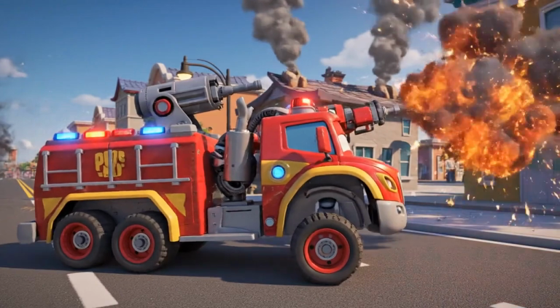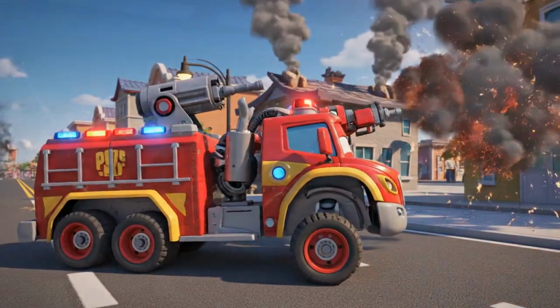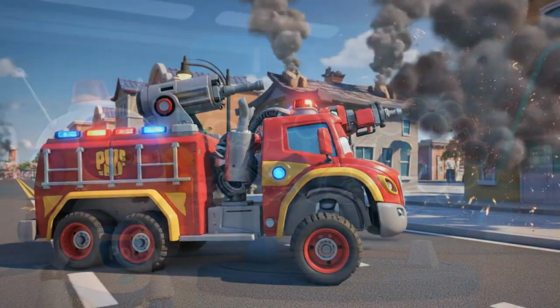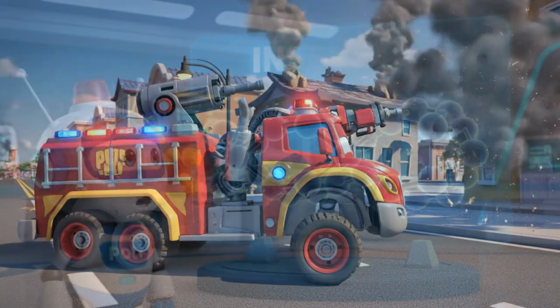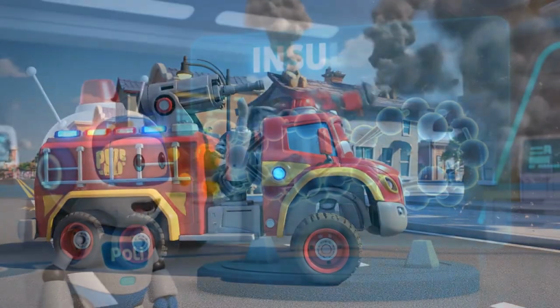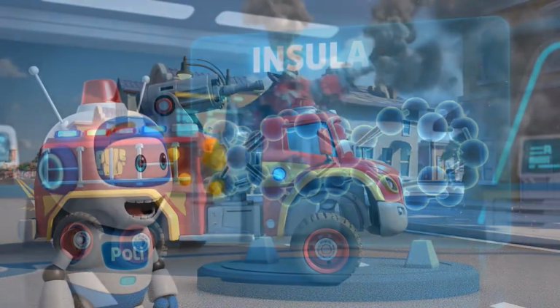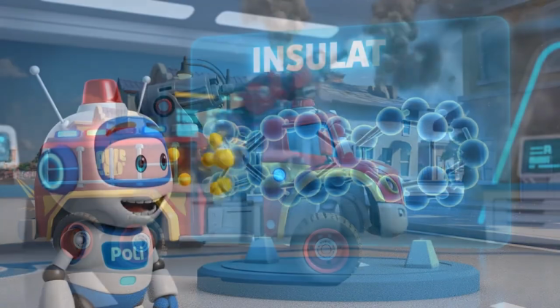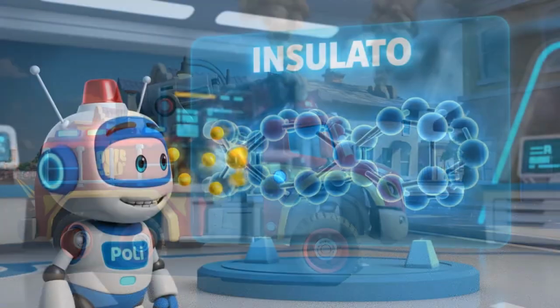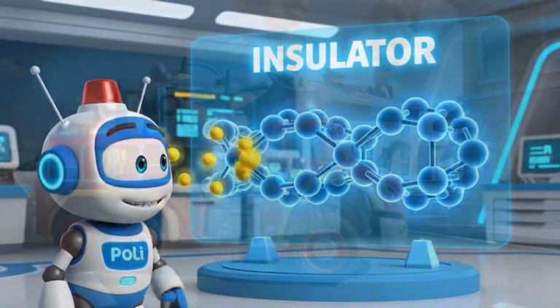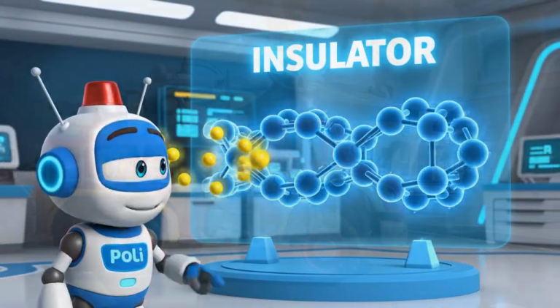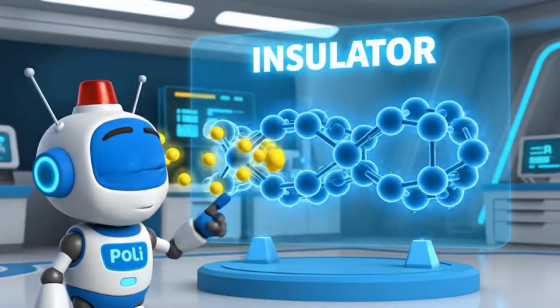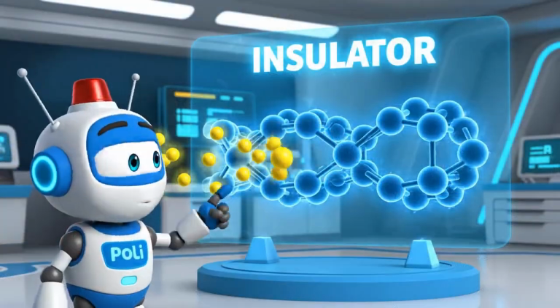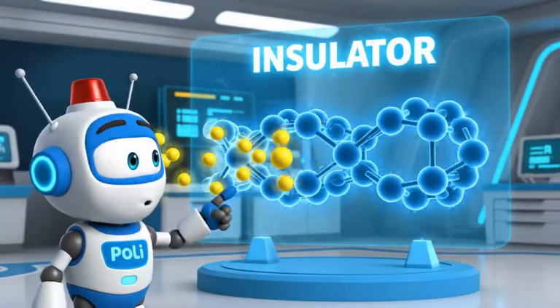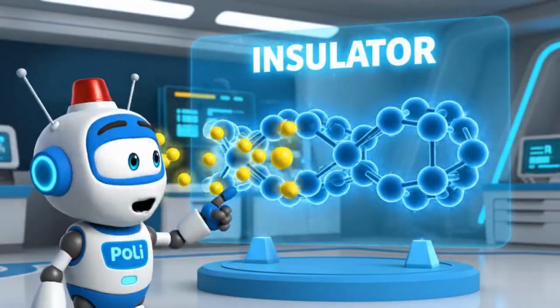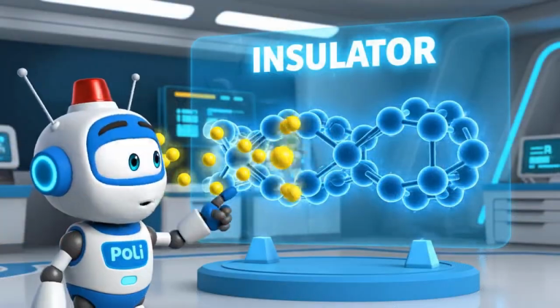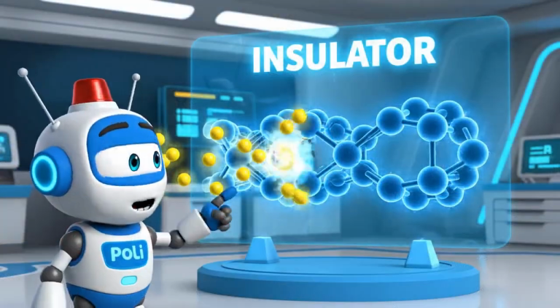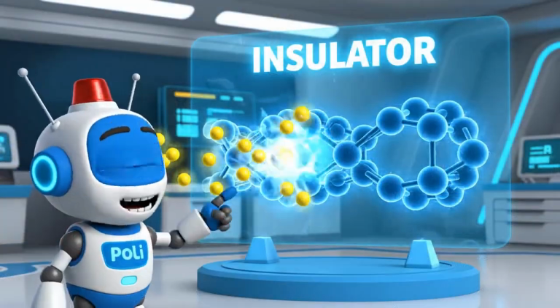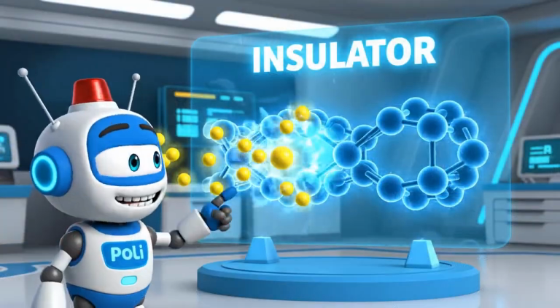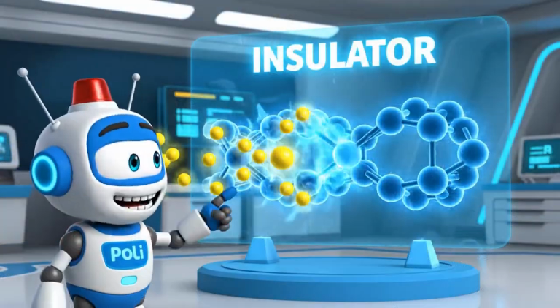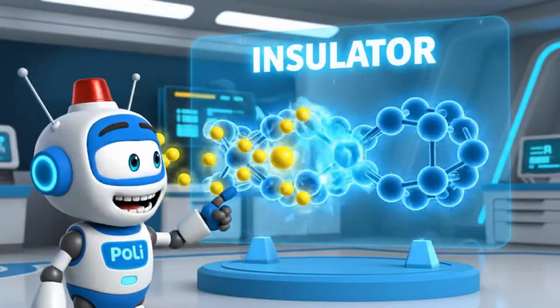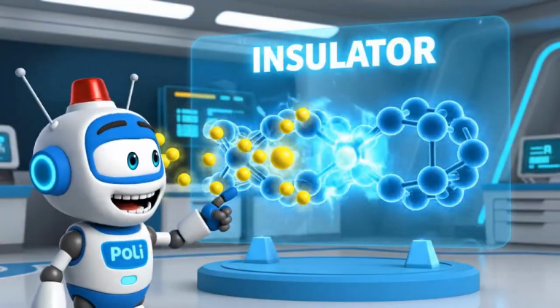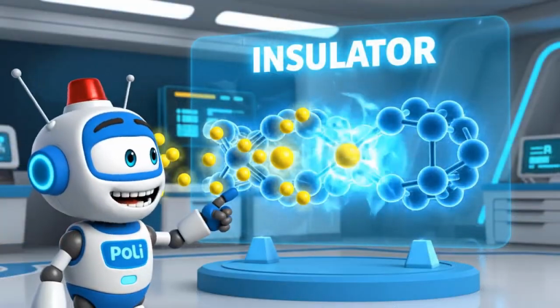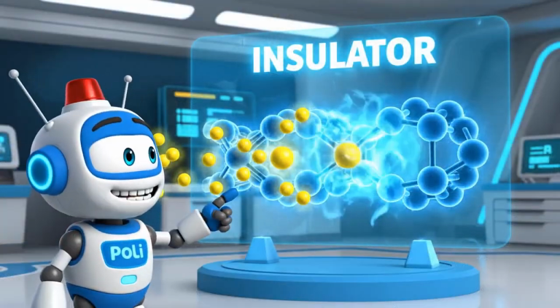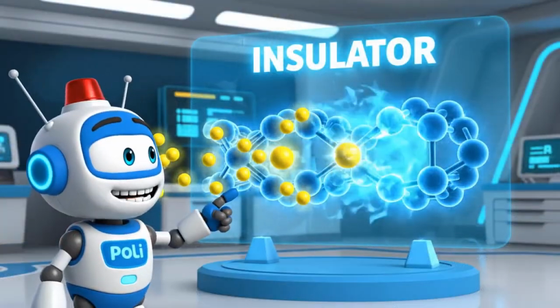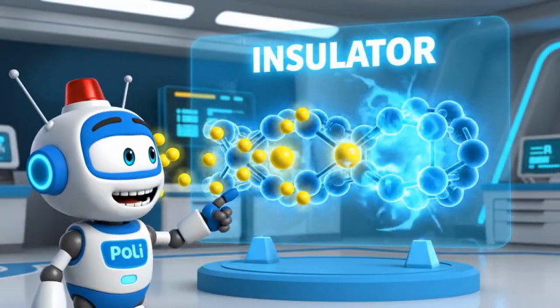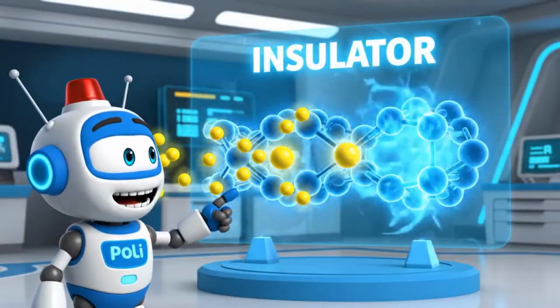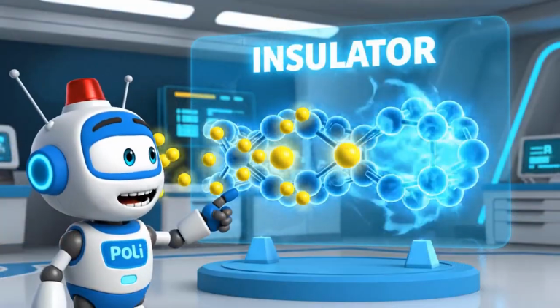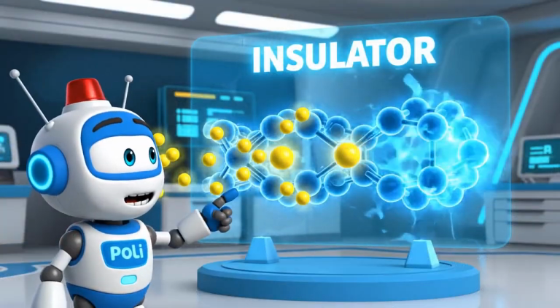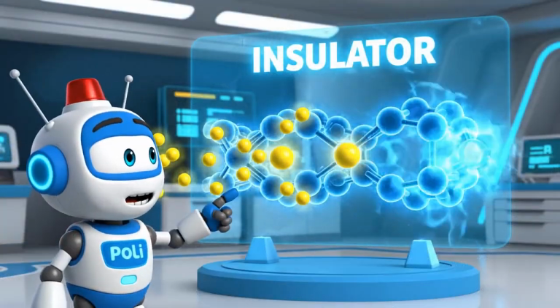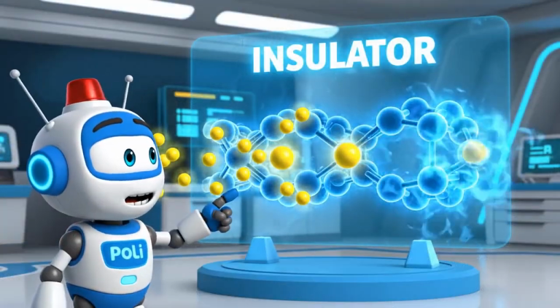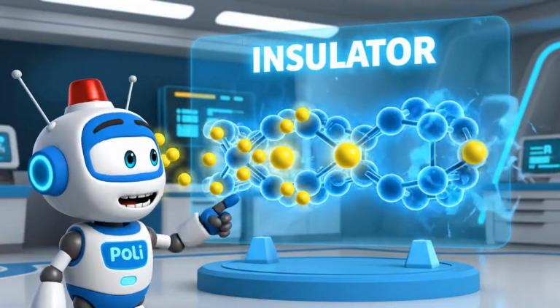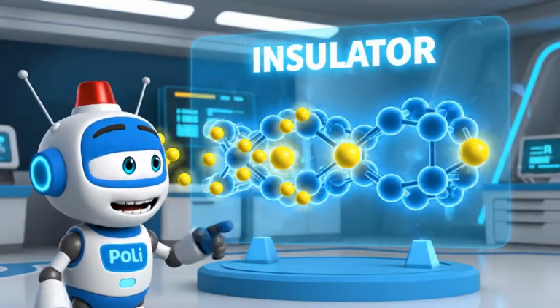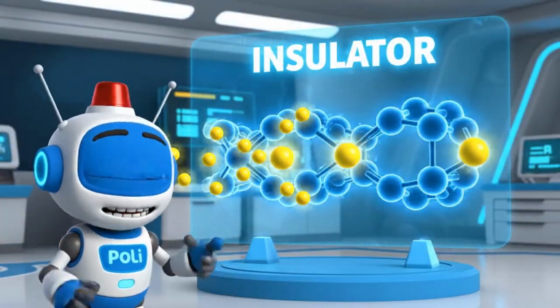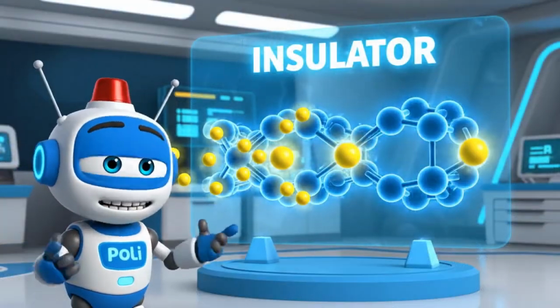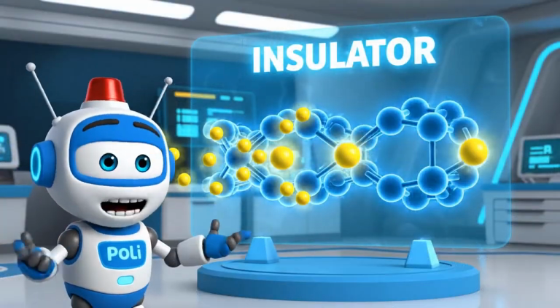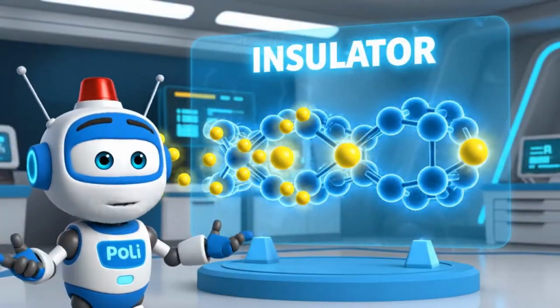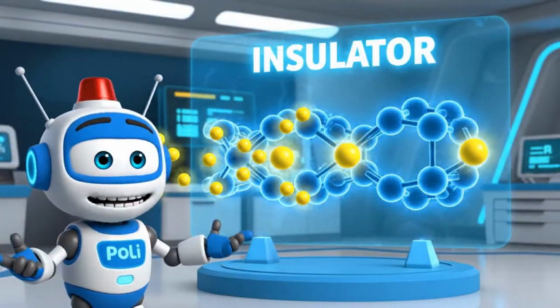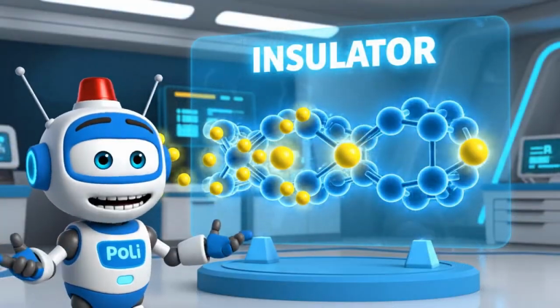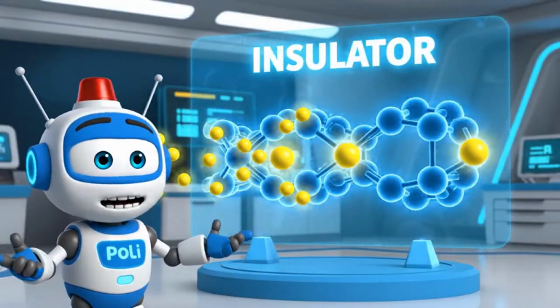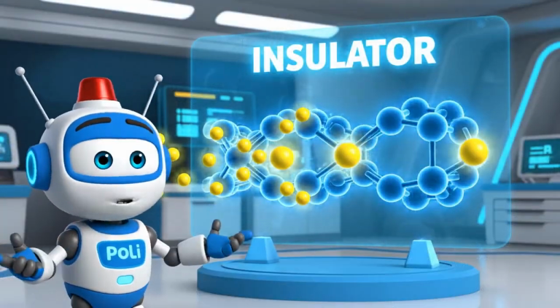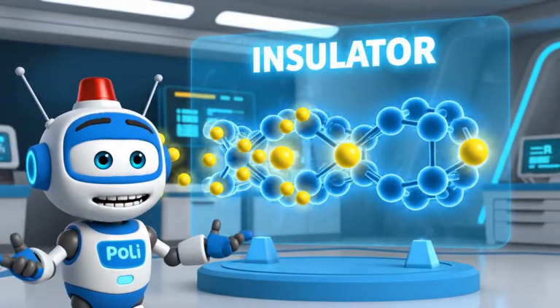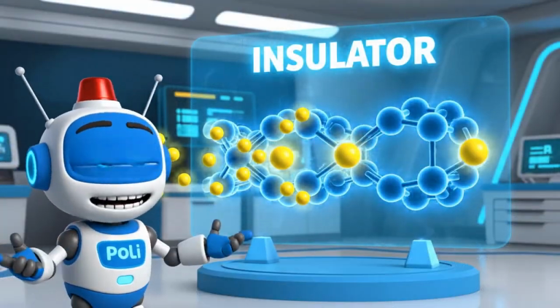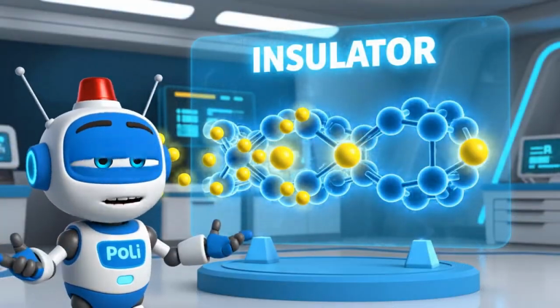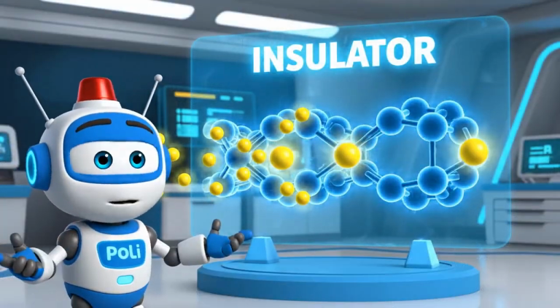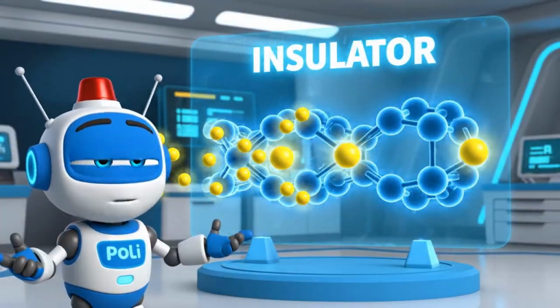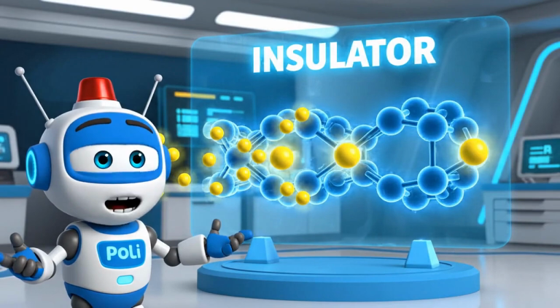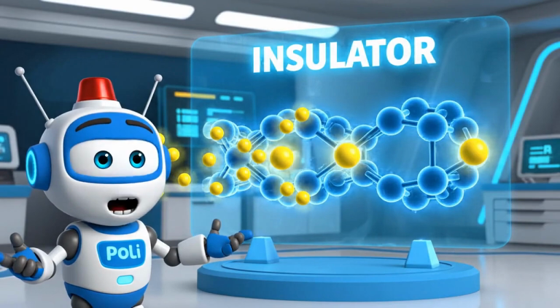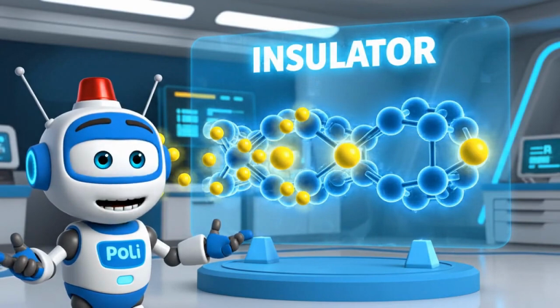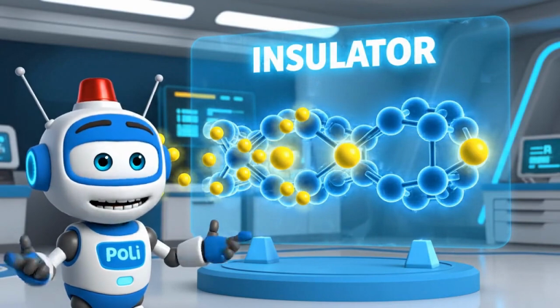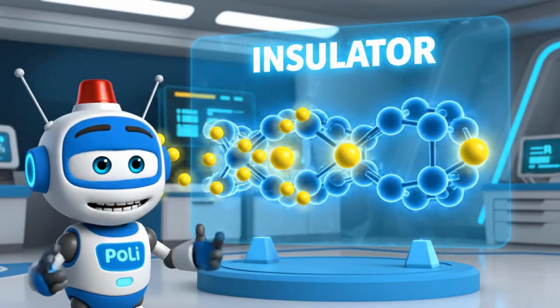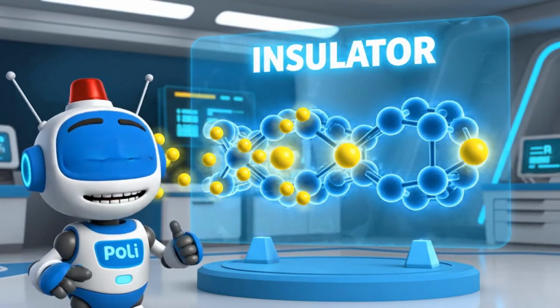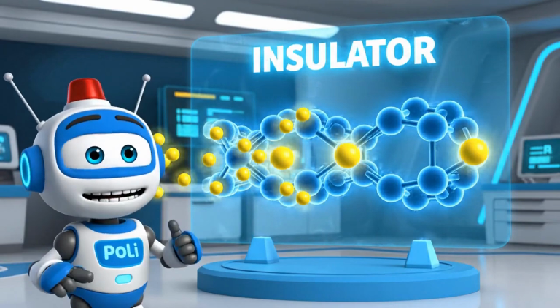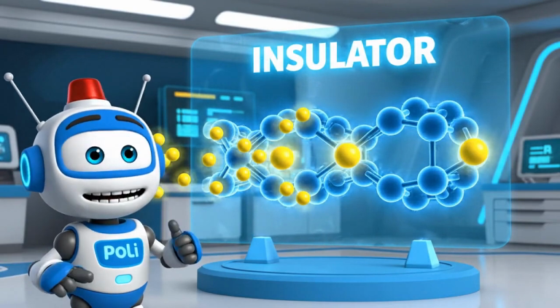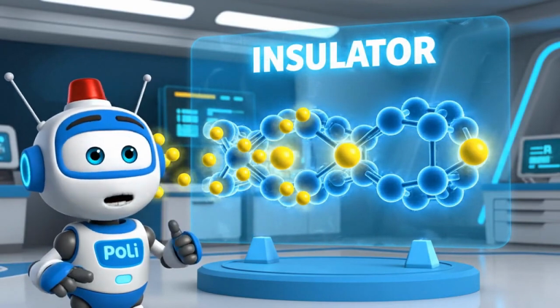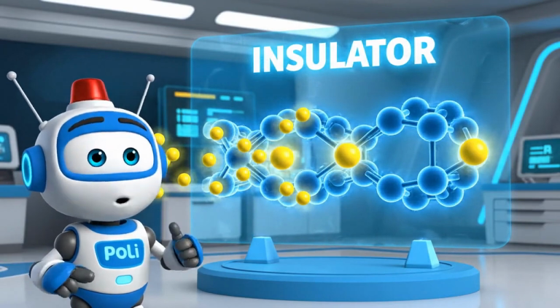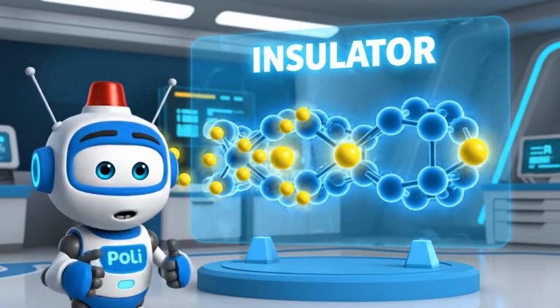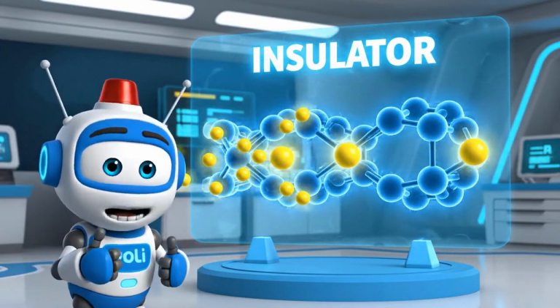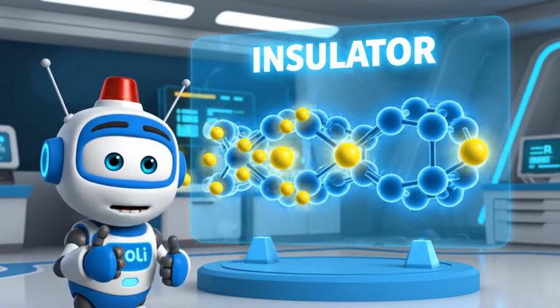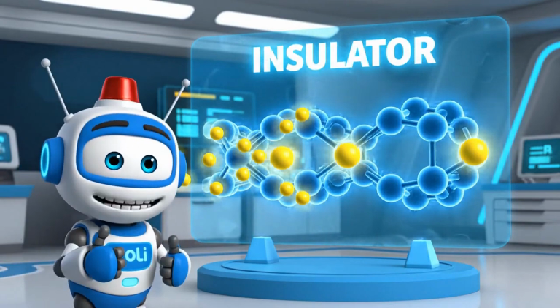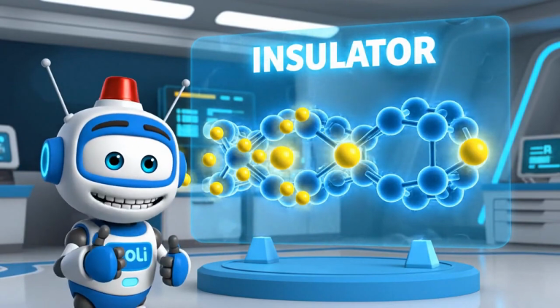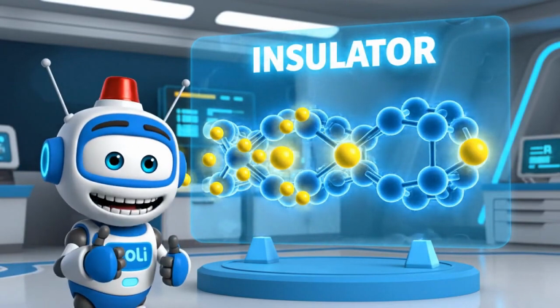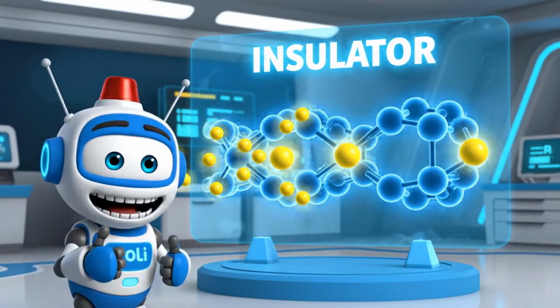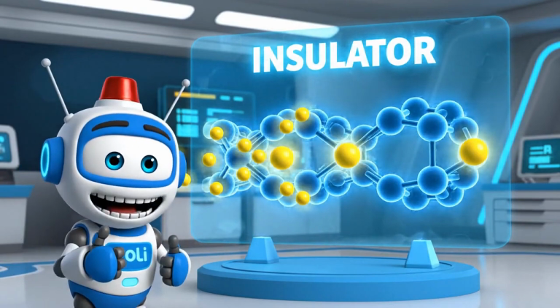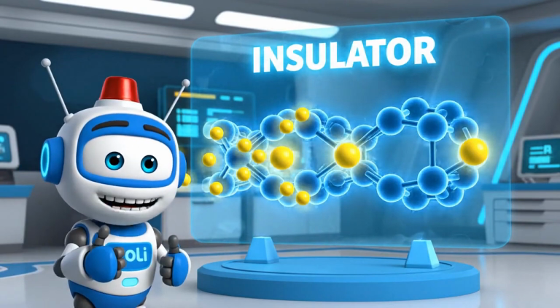Correct. Rubber is an insulator. It stops electricity from flowing. It will keep us safe.